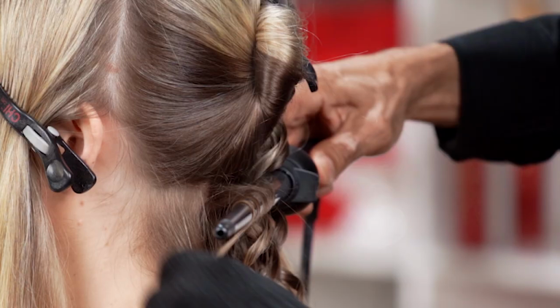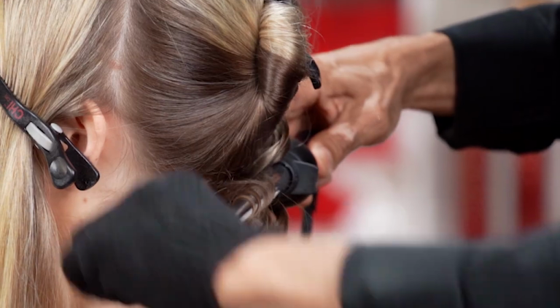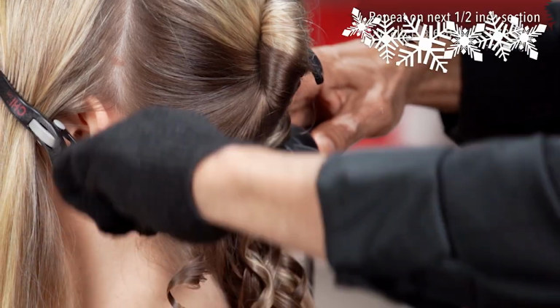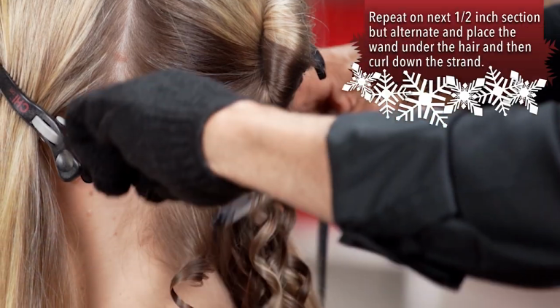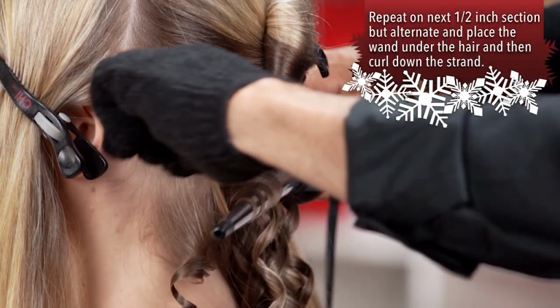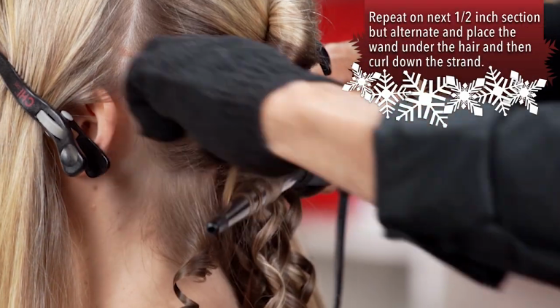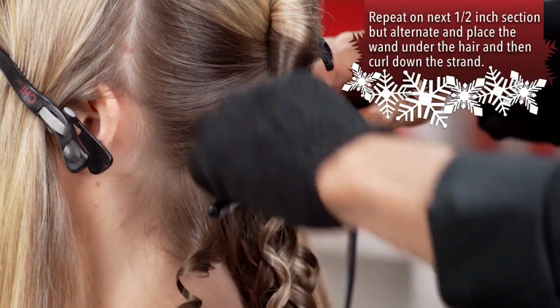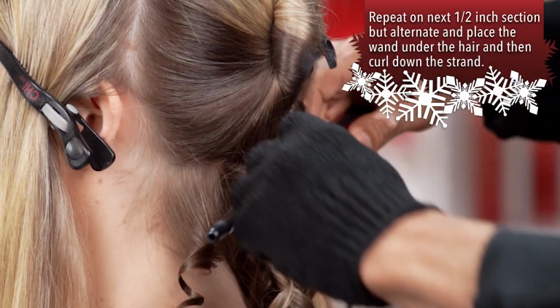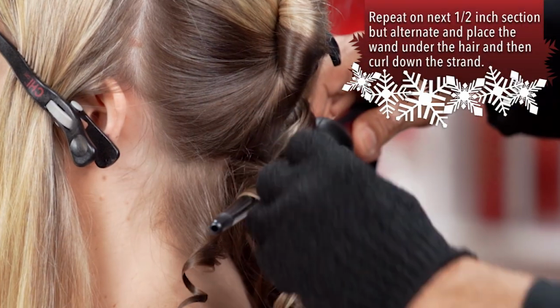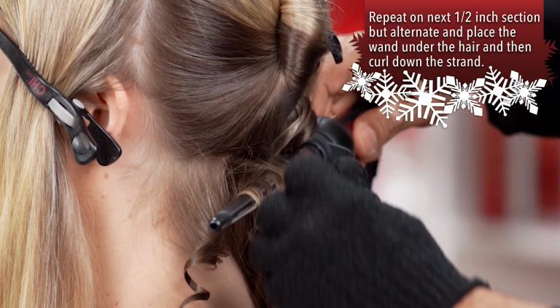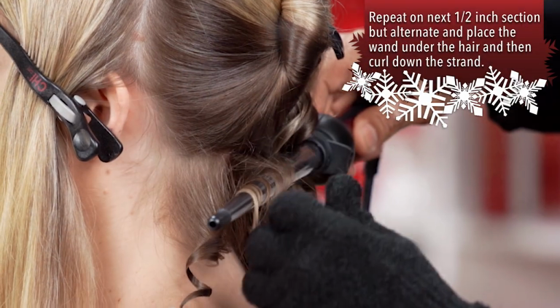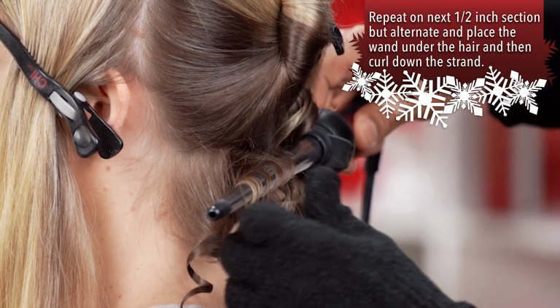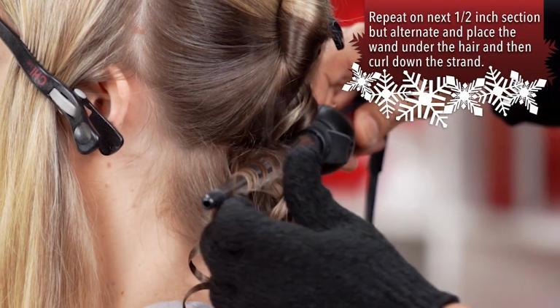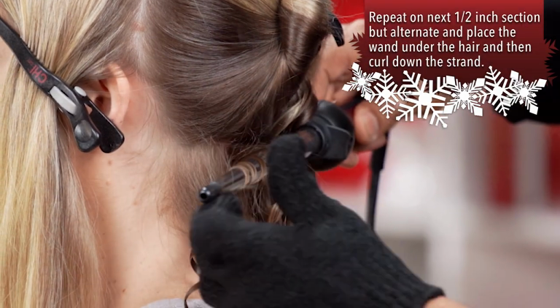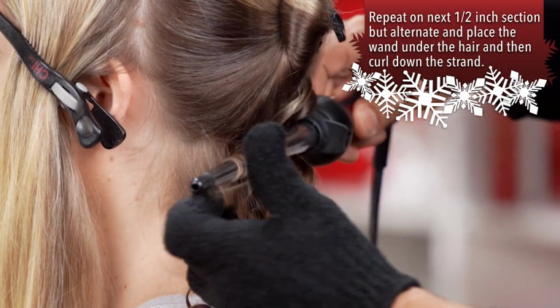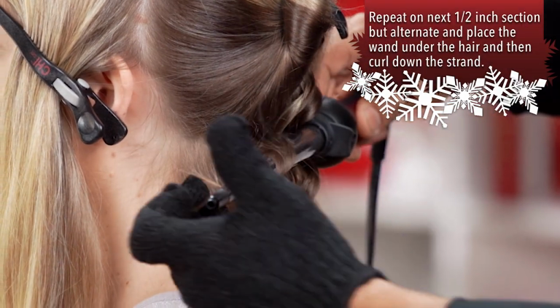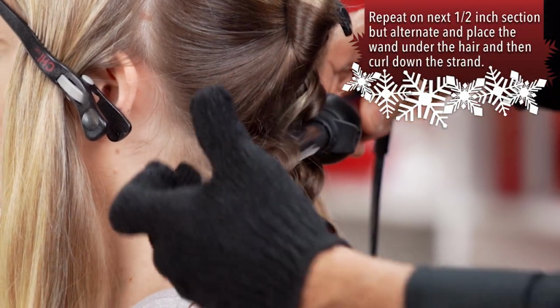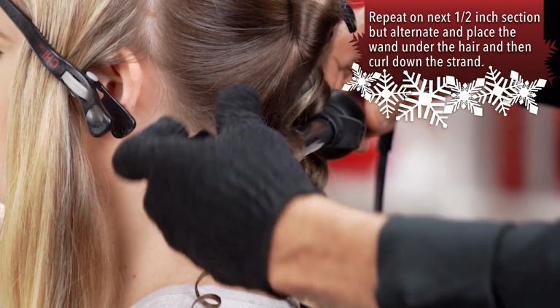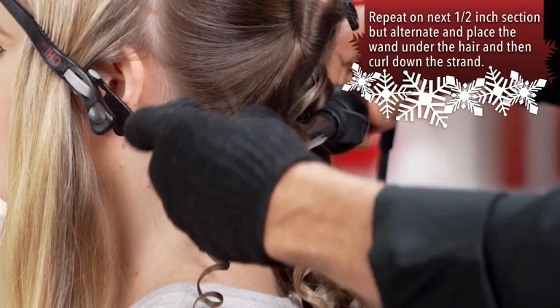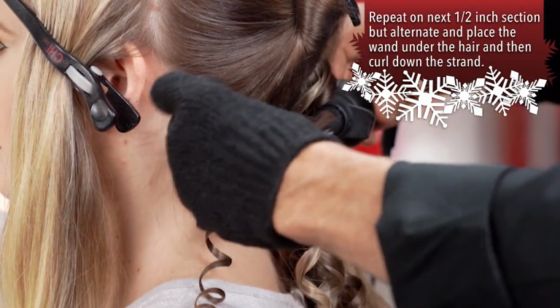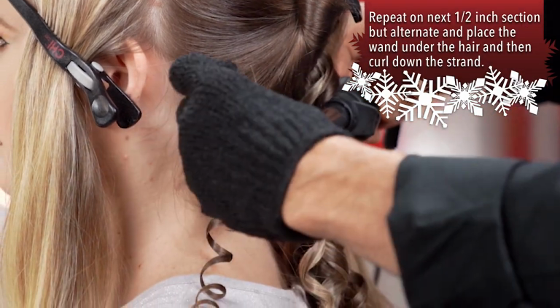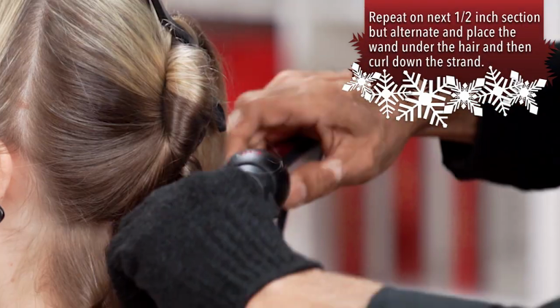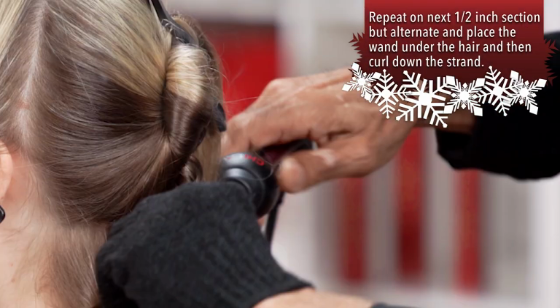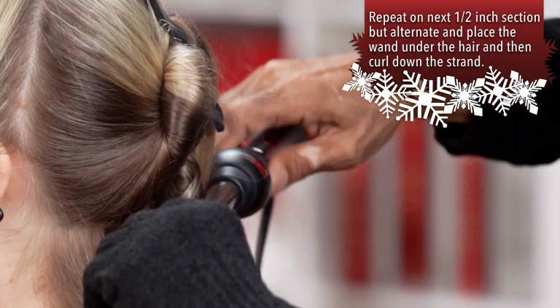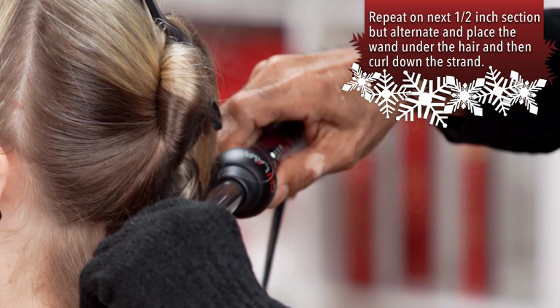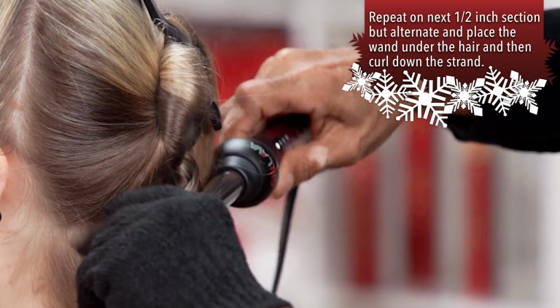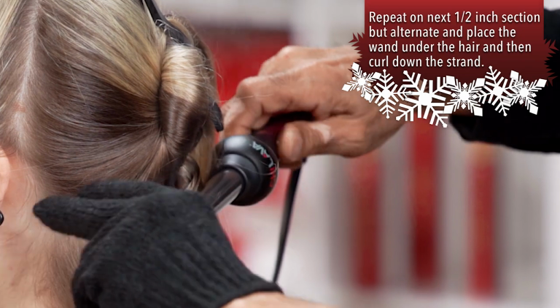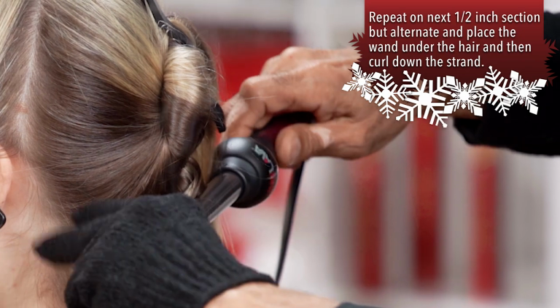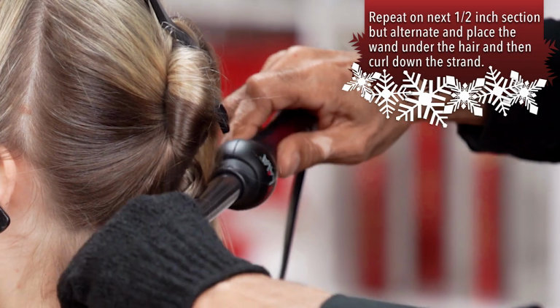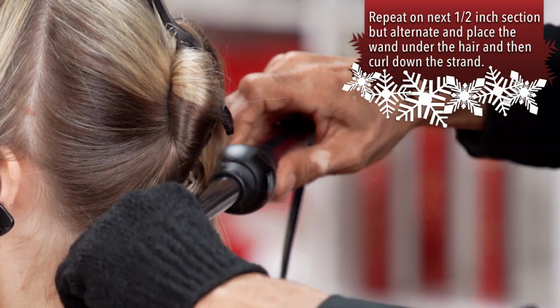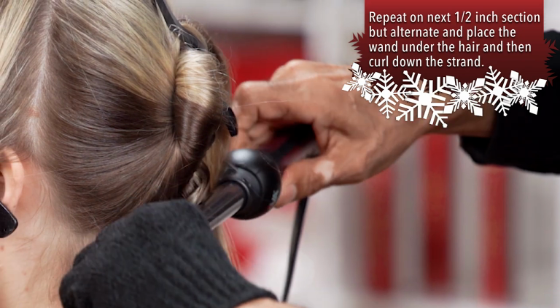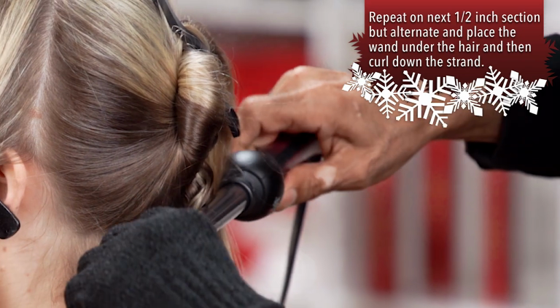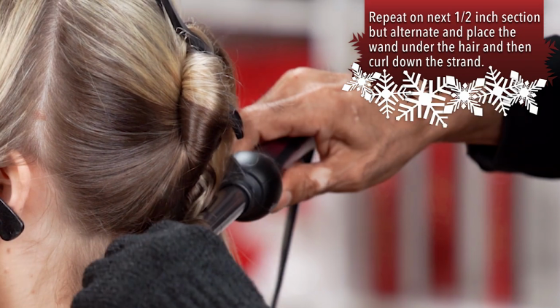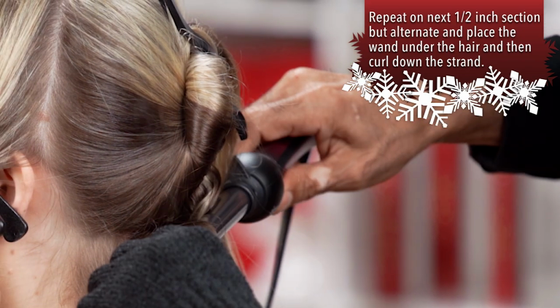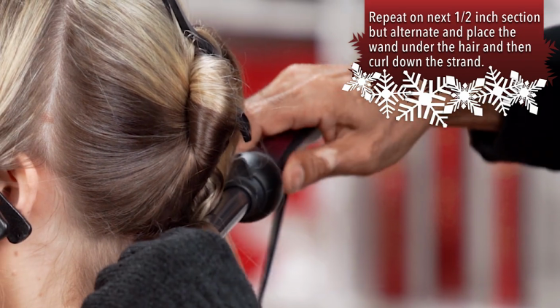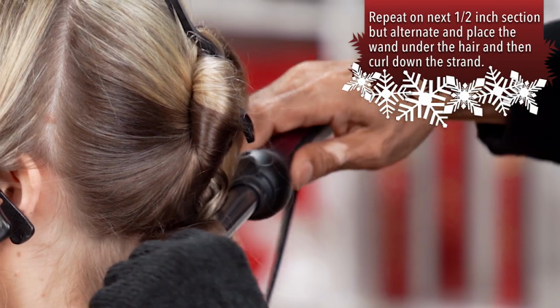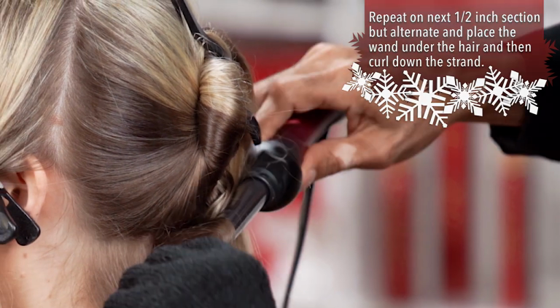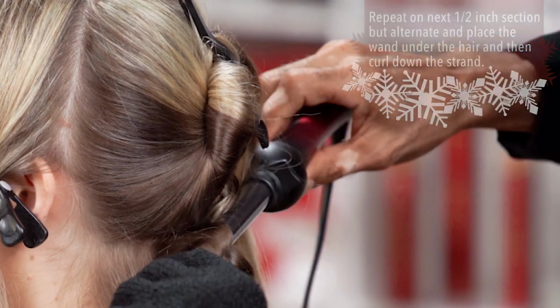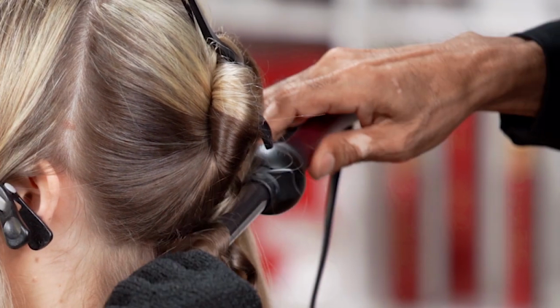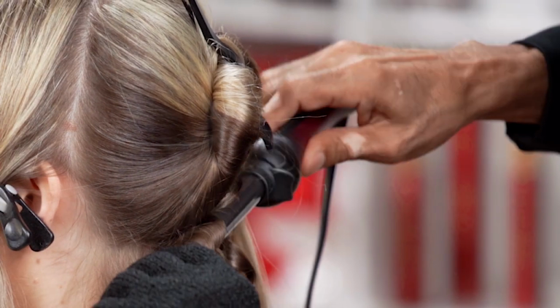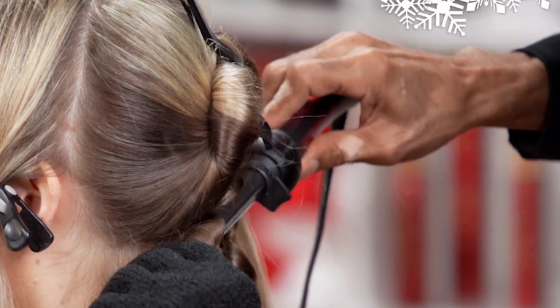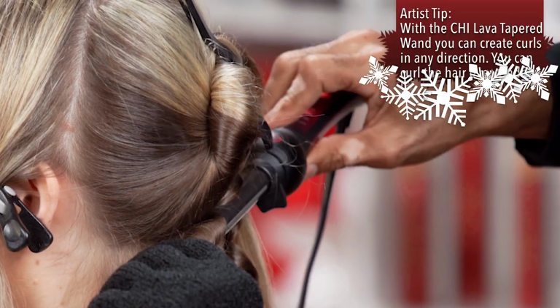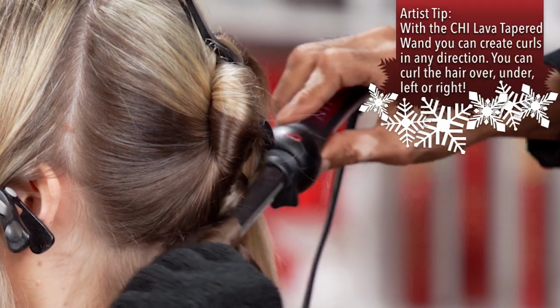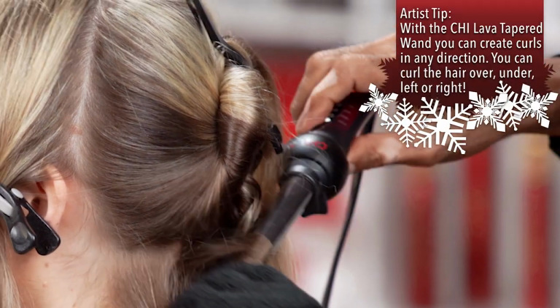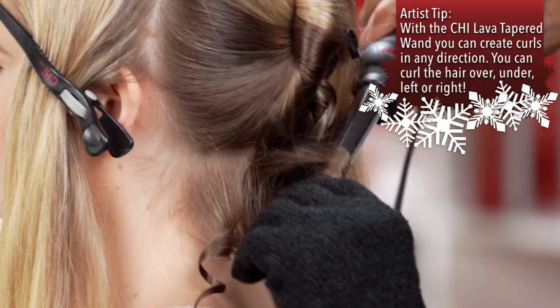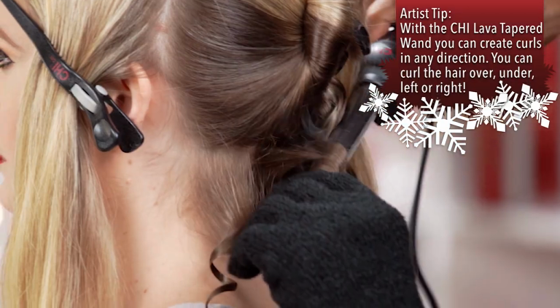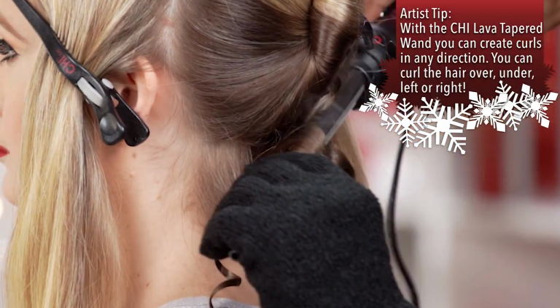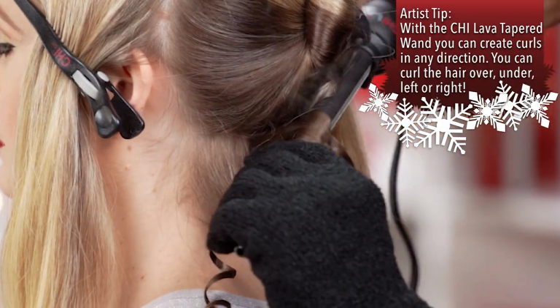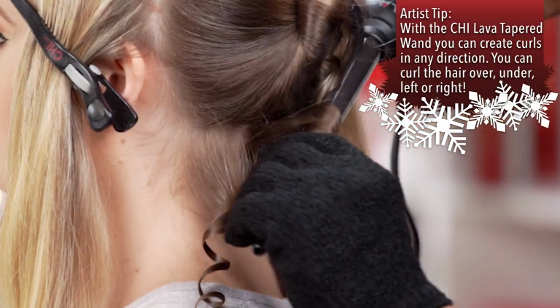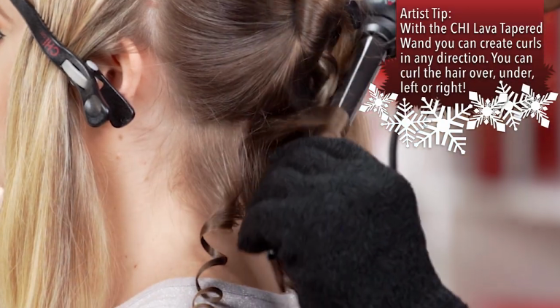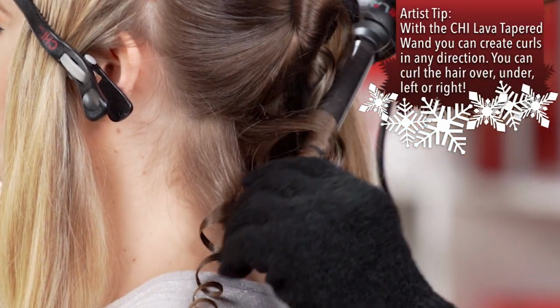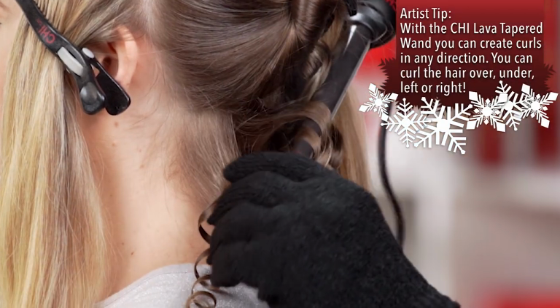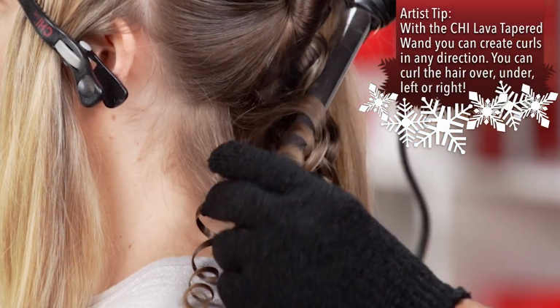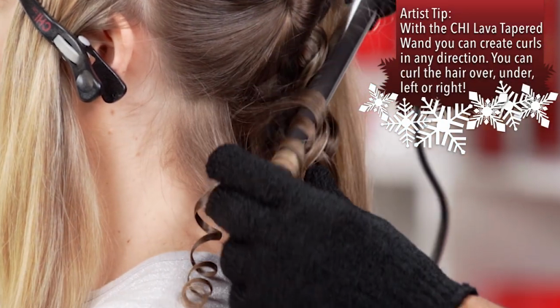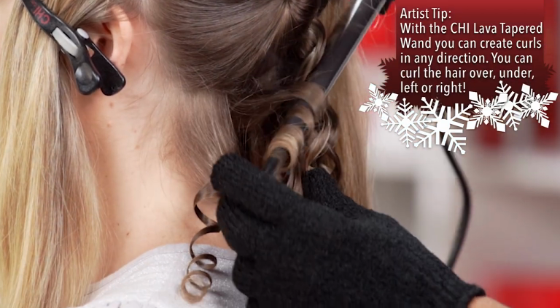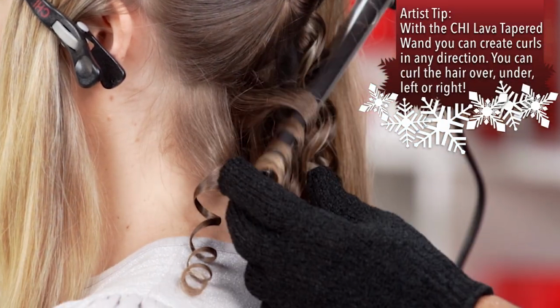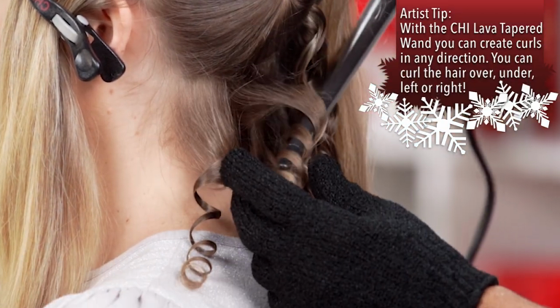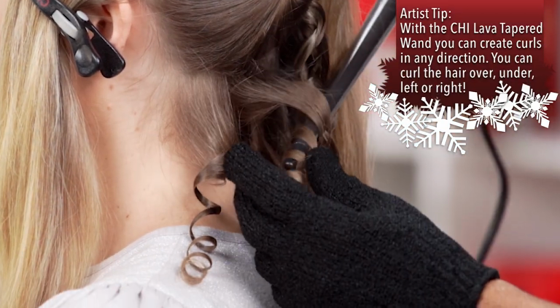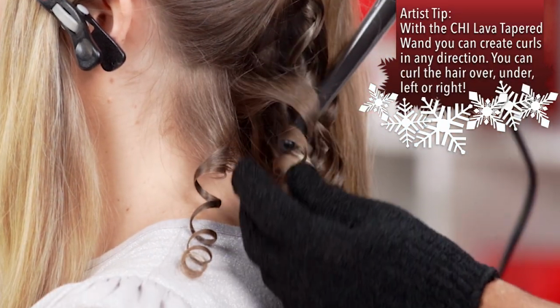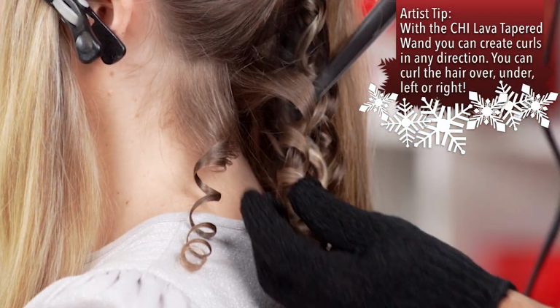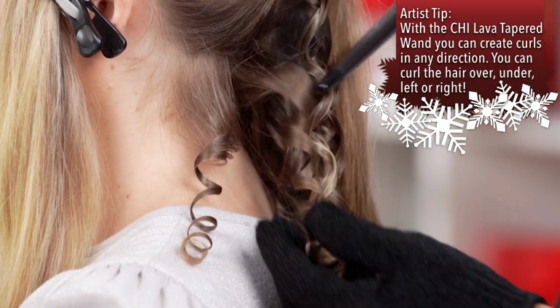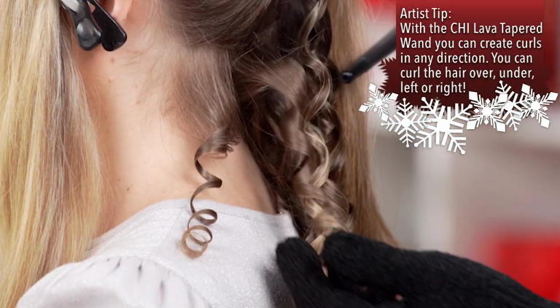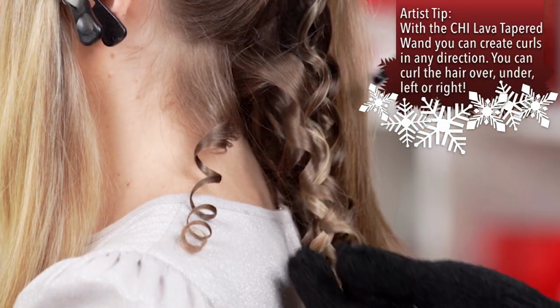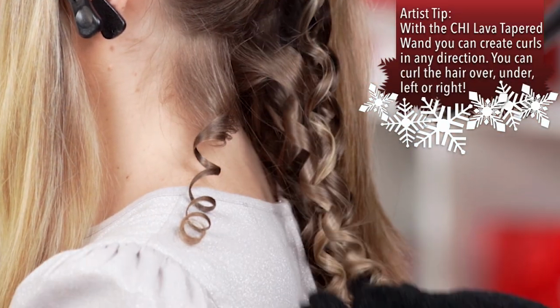With a wand you can completely change the texture of any hair and give the opportunity to create exciting styles.